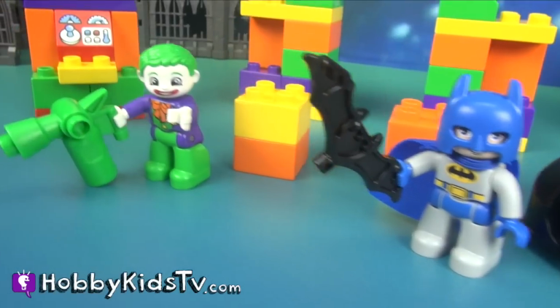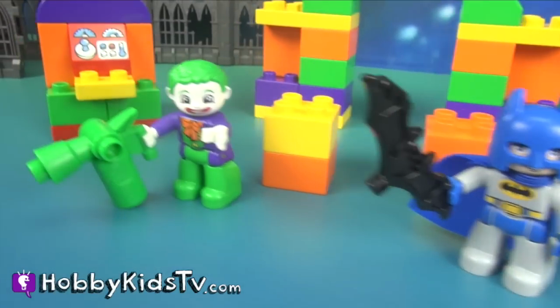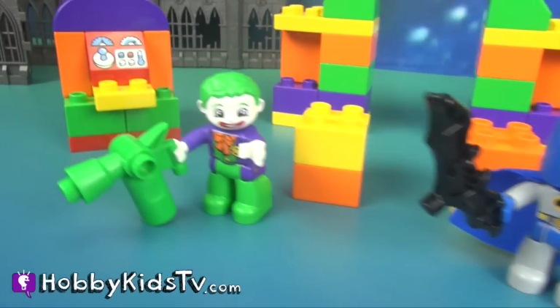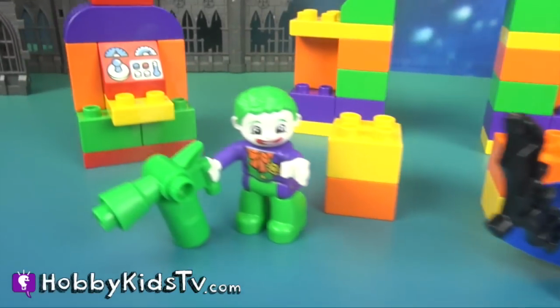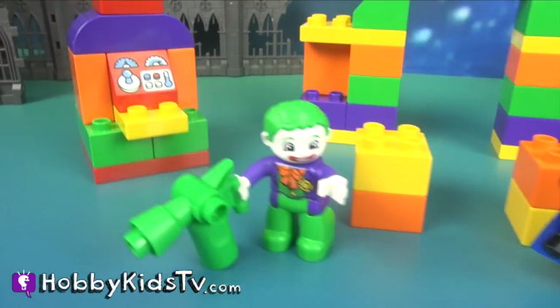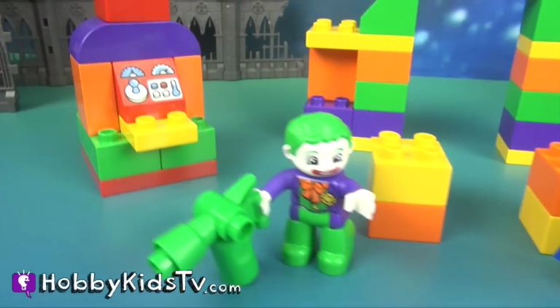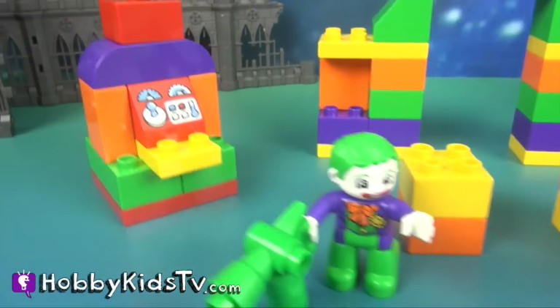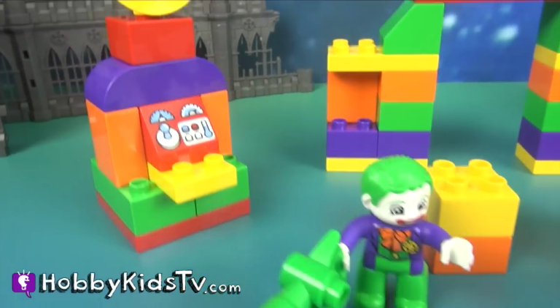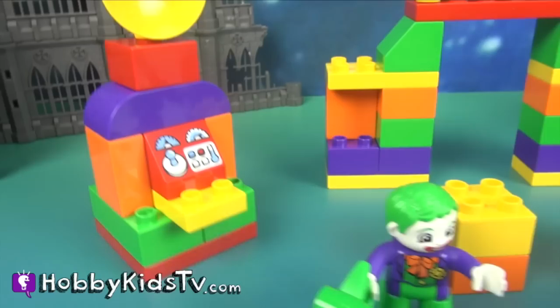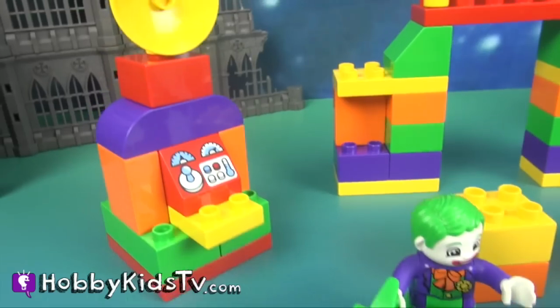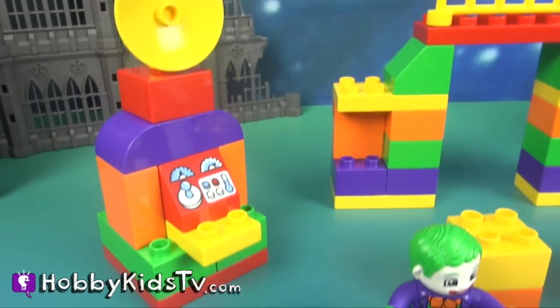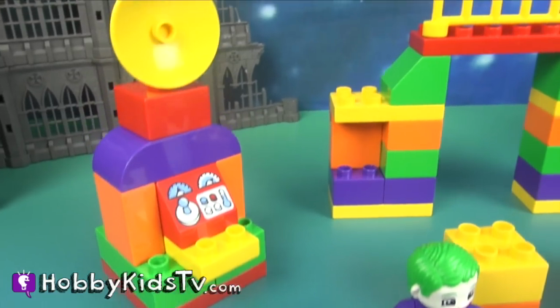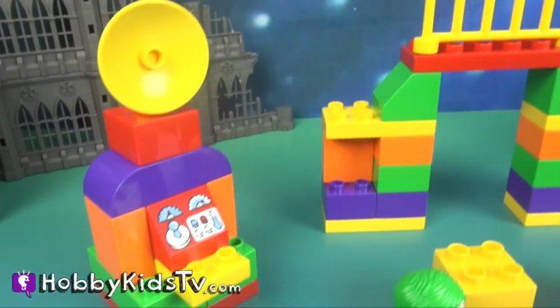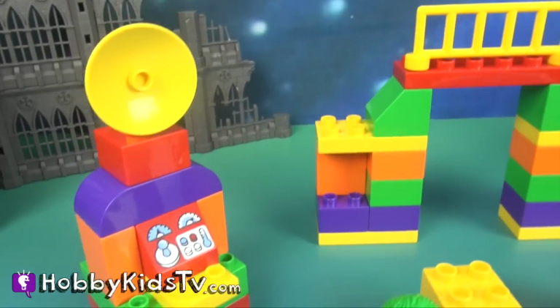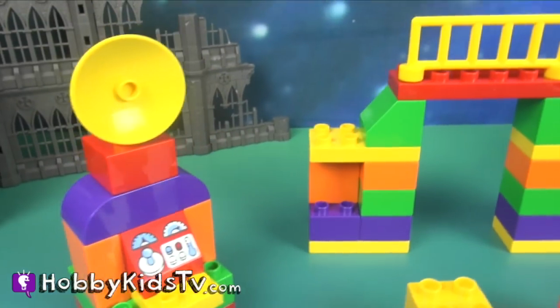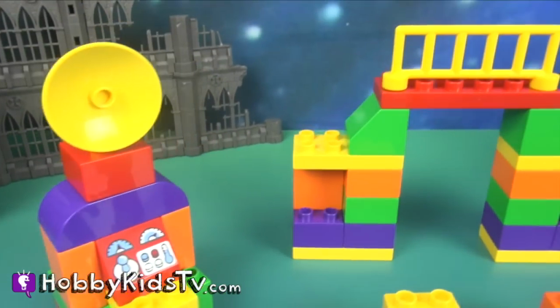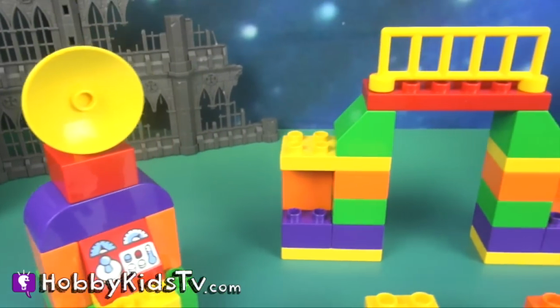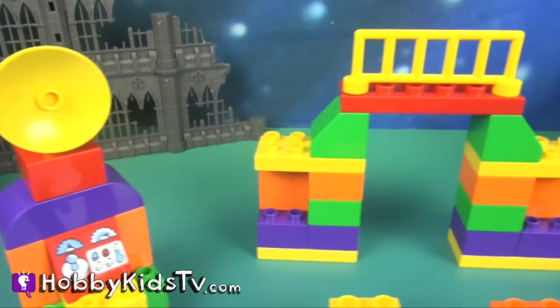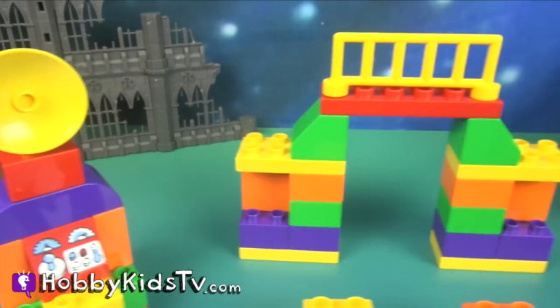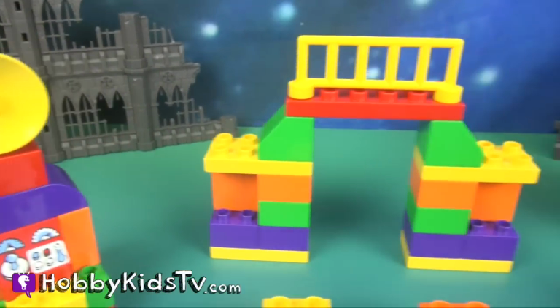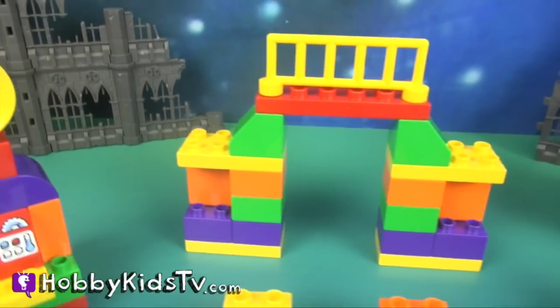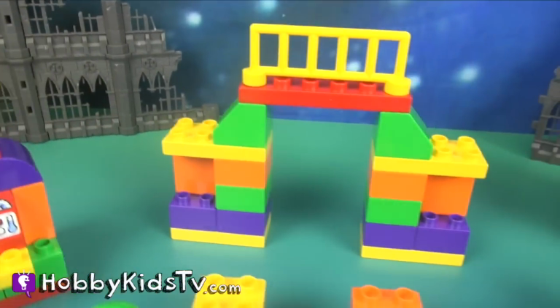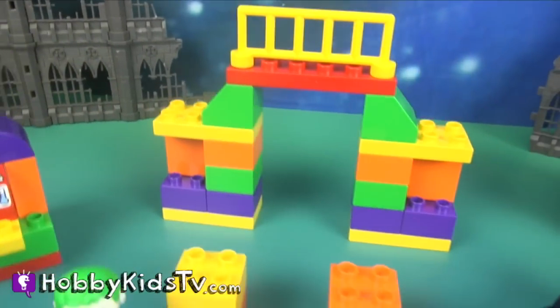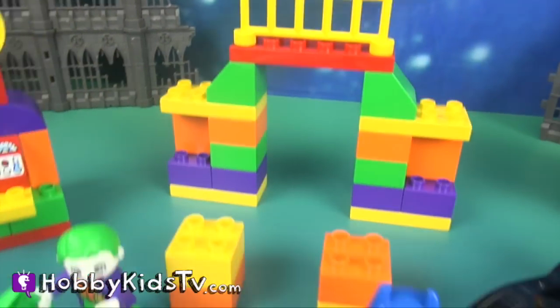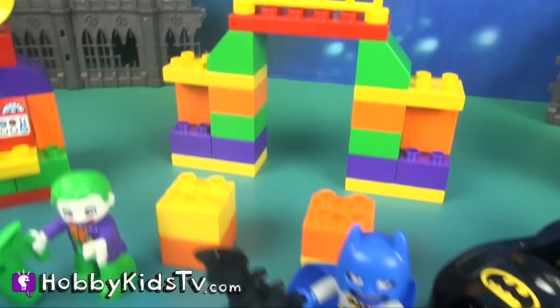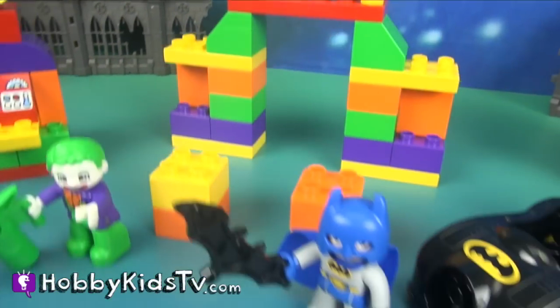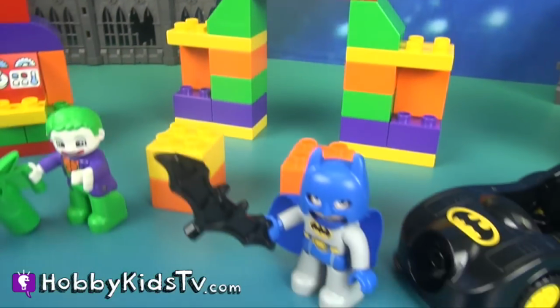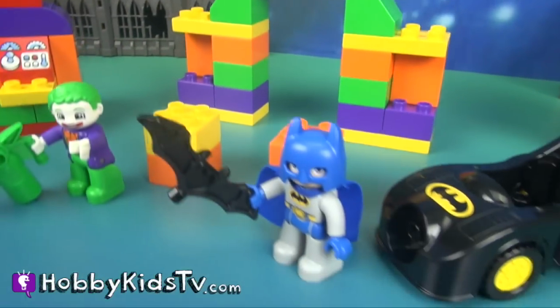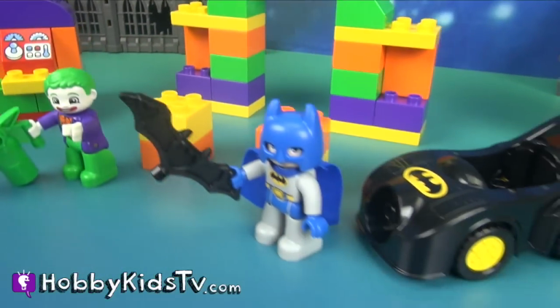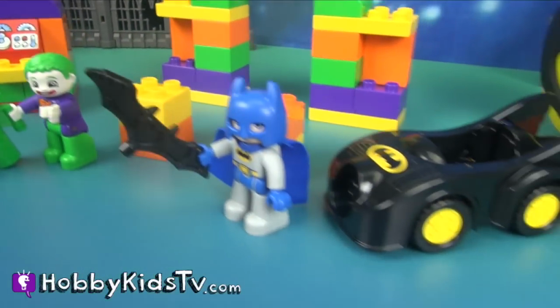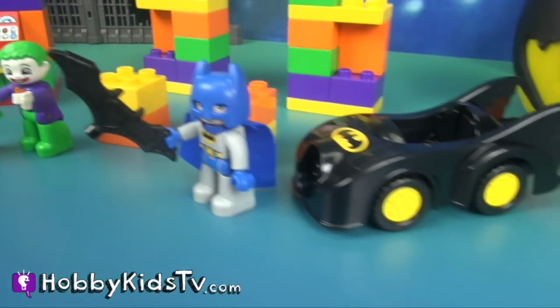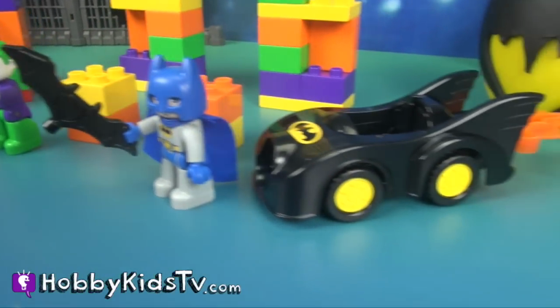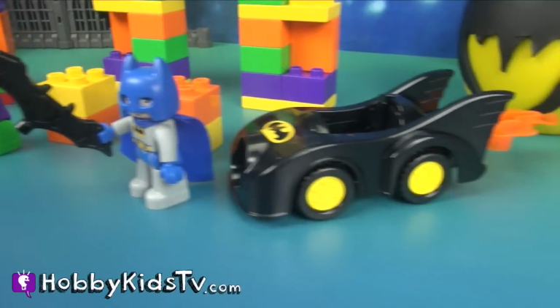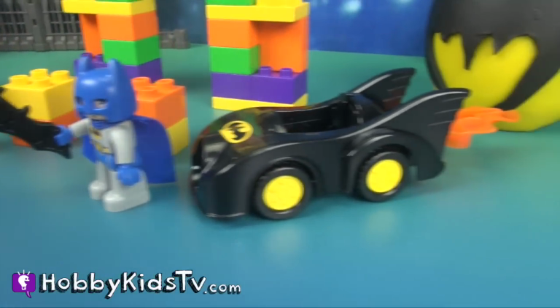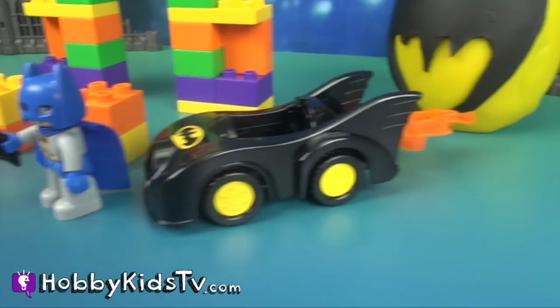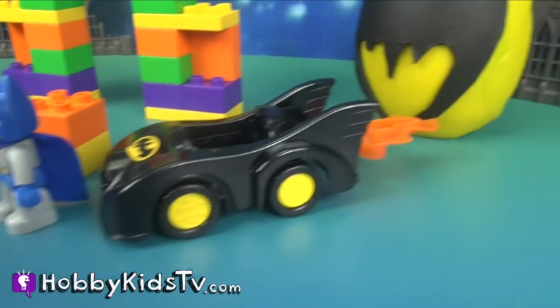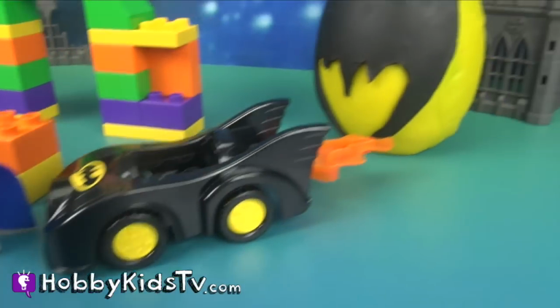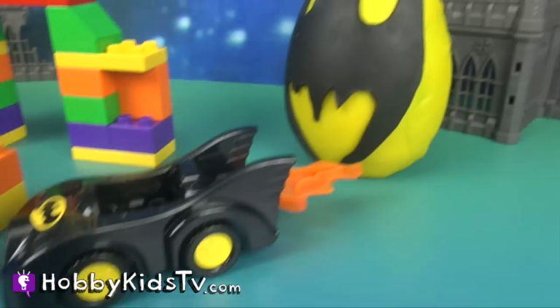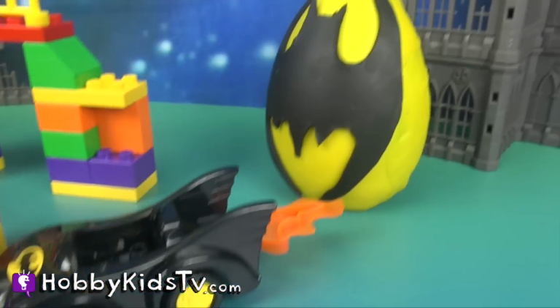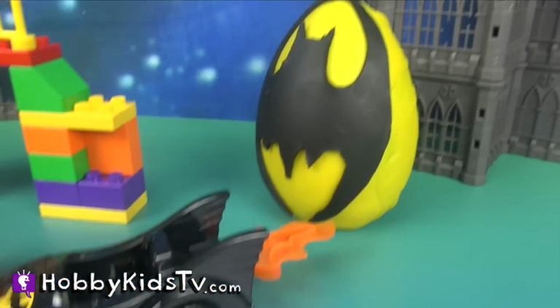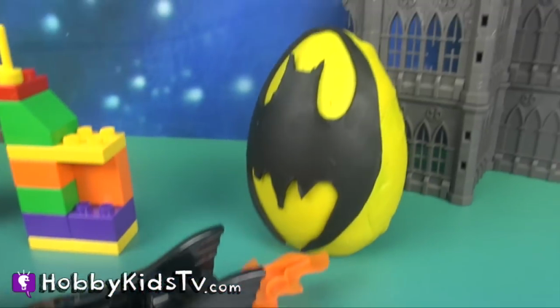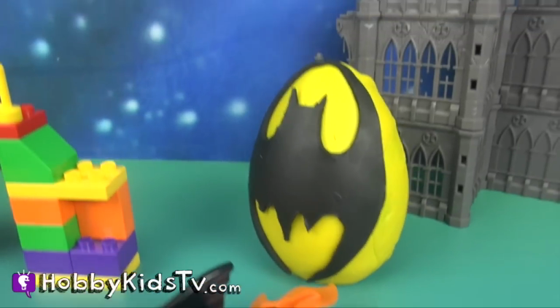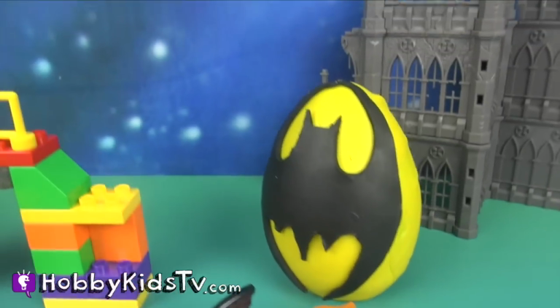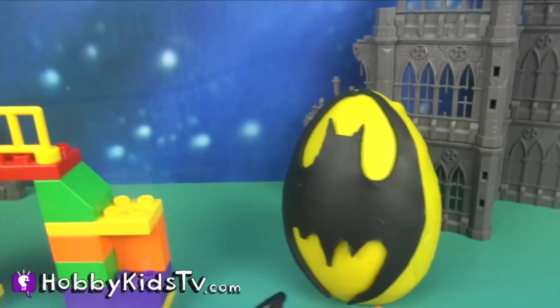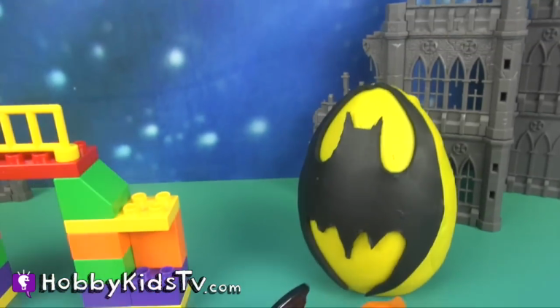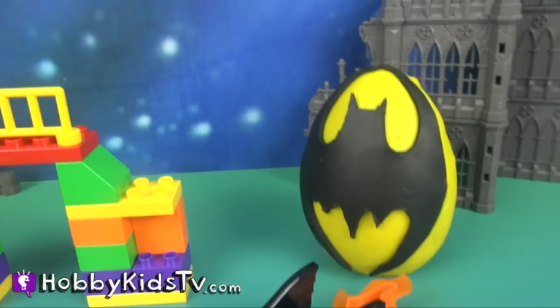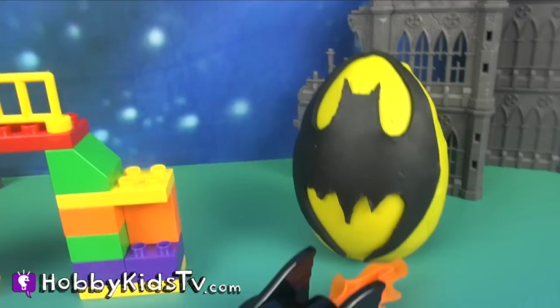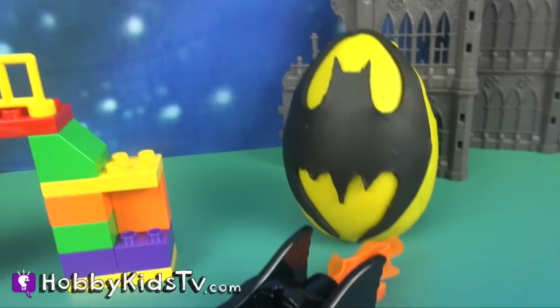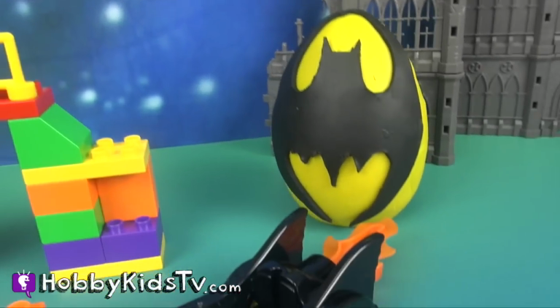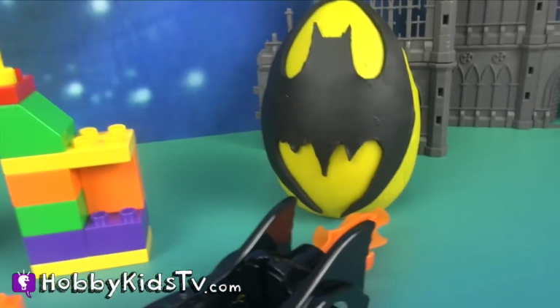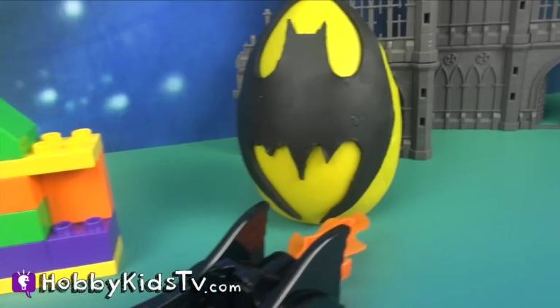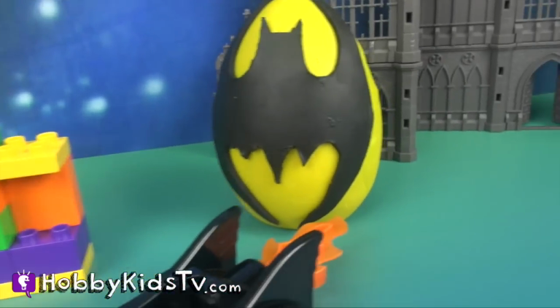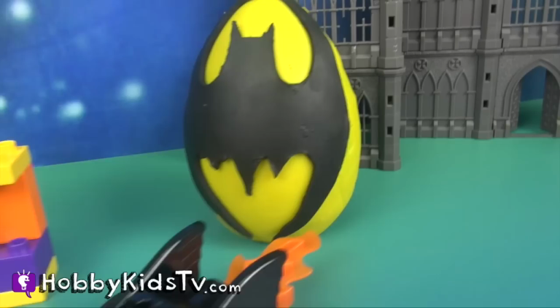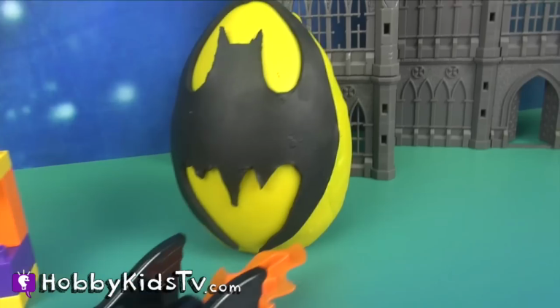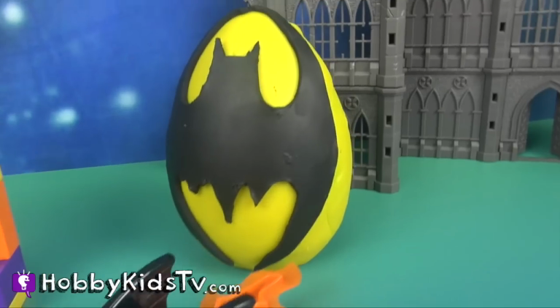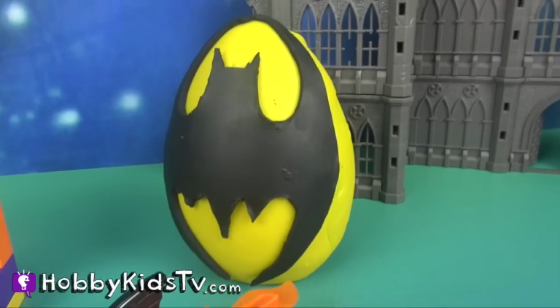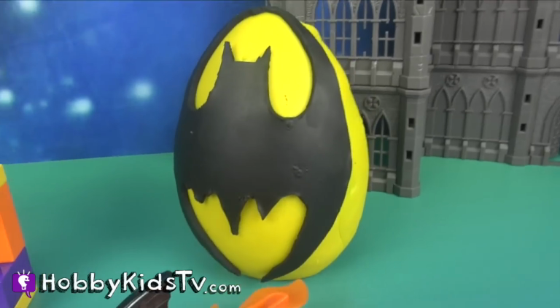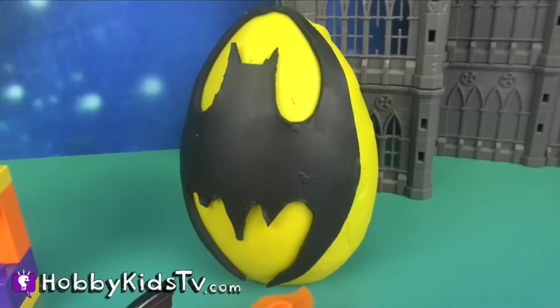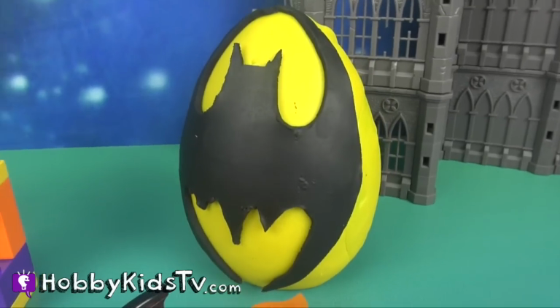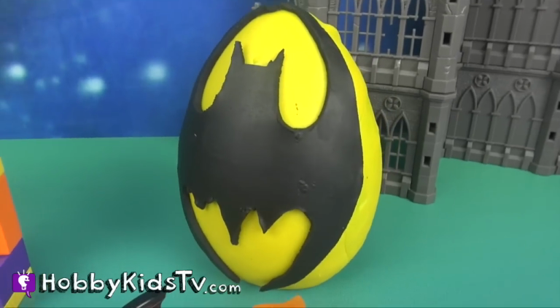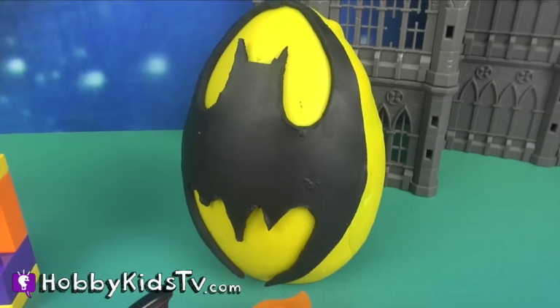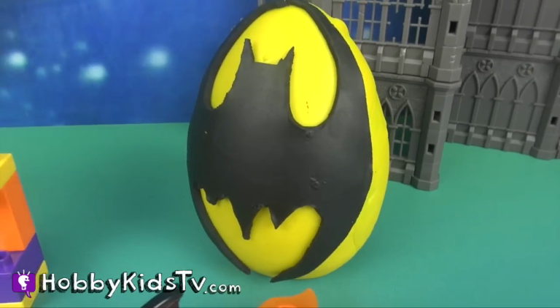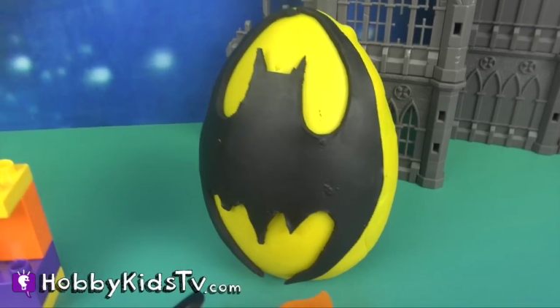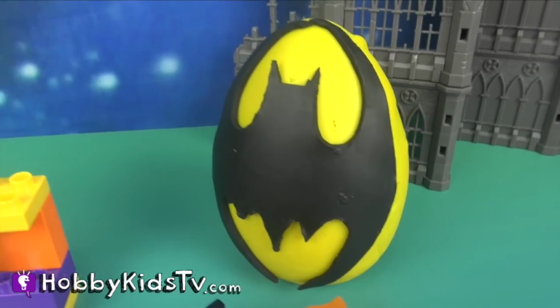What a fun Batman Duplo set. Now that we've had our fun, let's open up a Batman Play-Doh Surprise Egg.